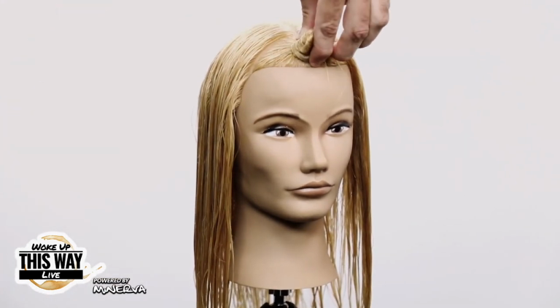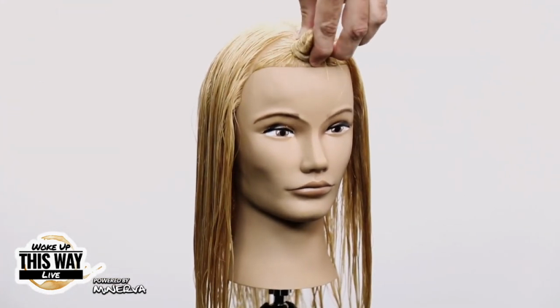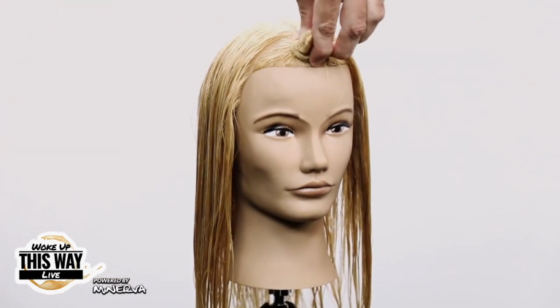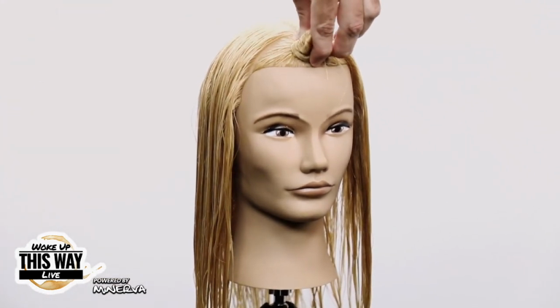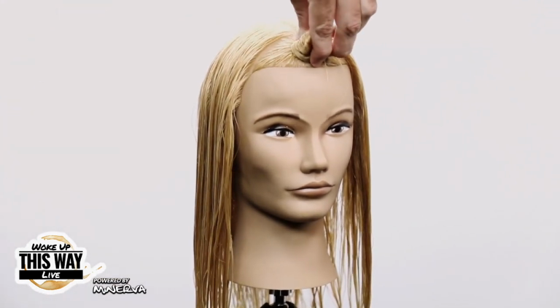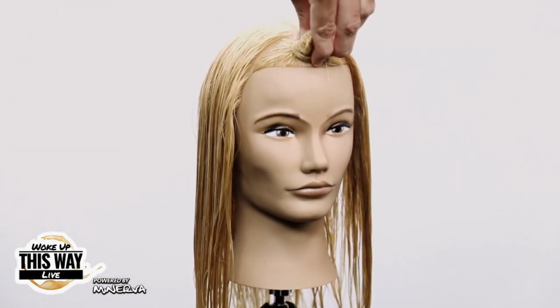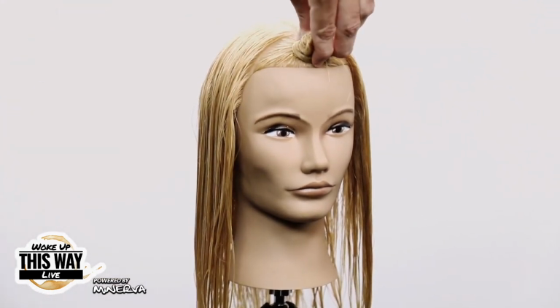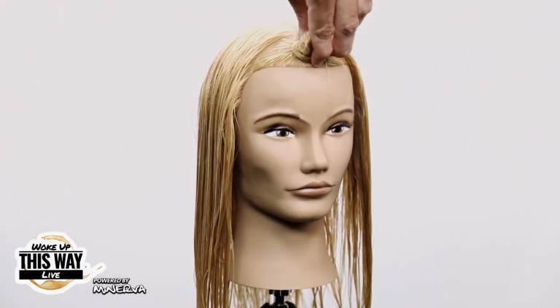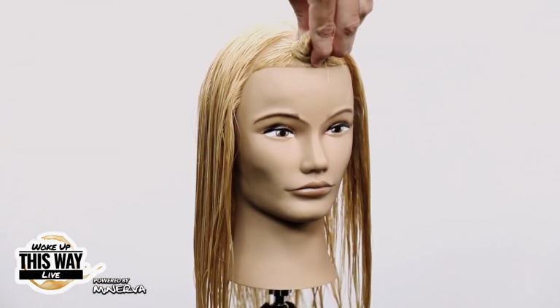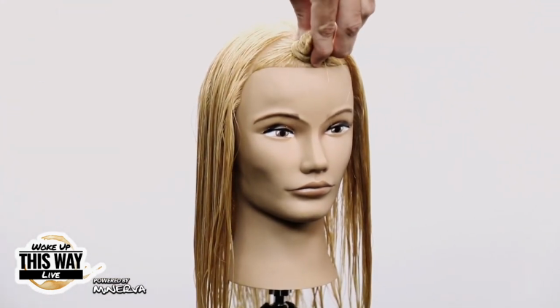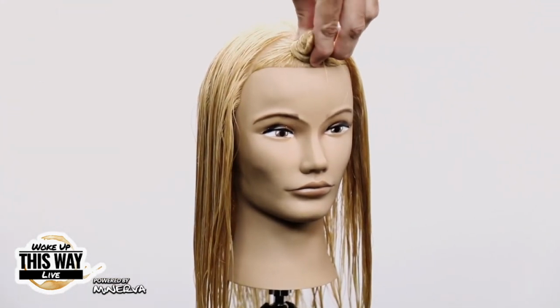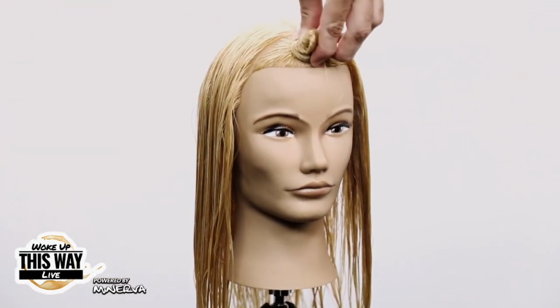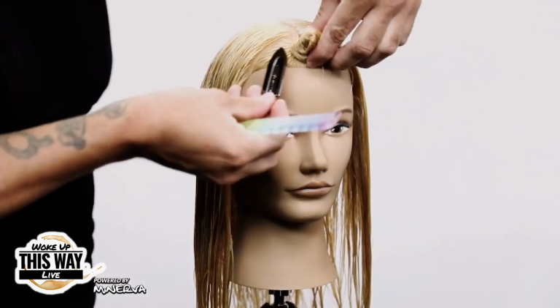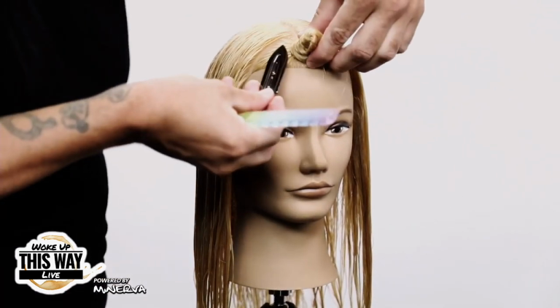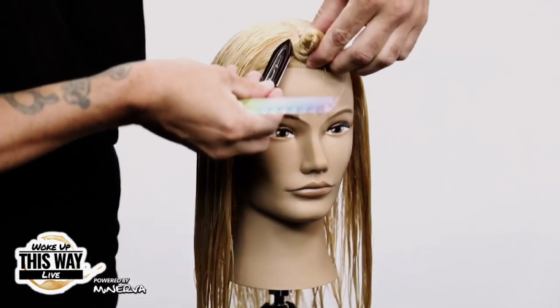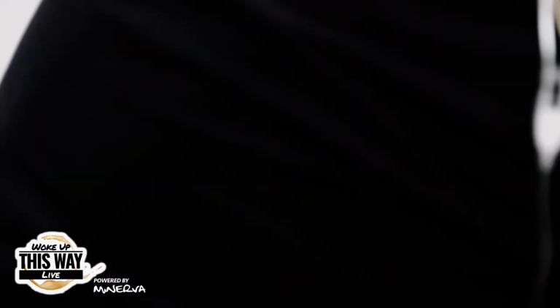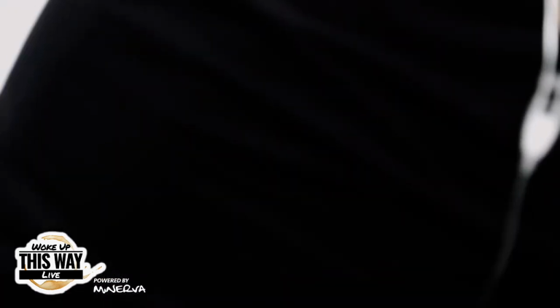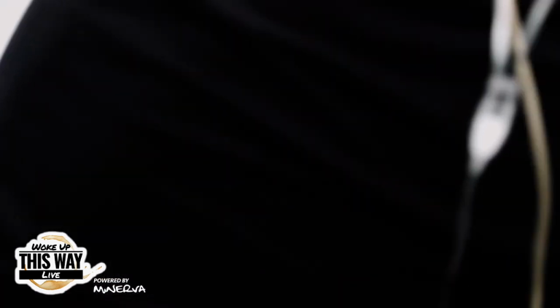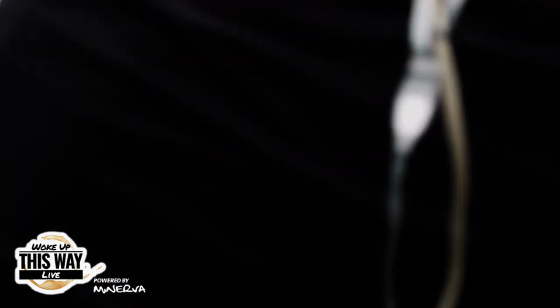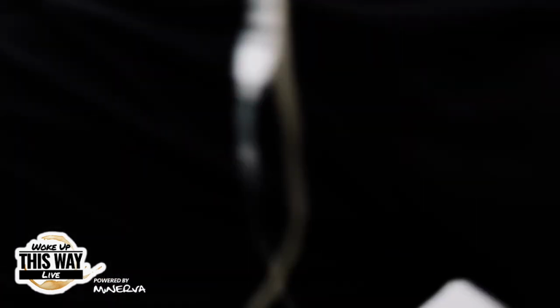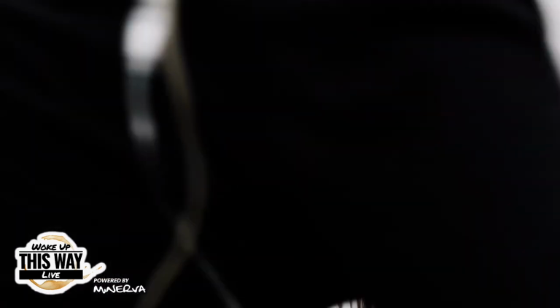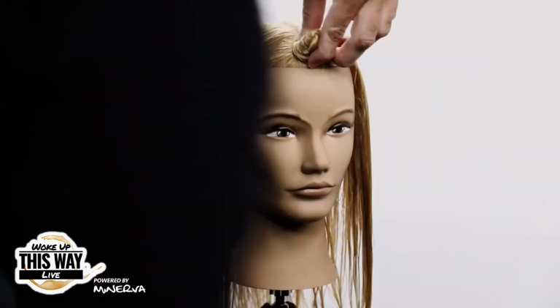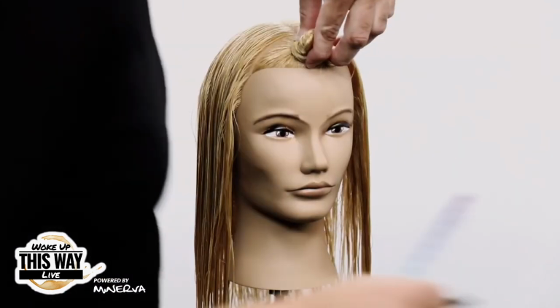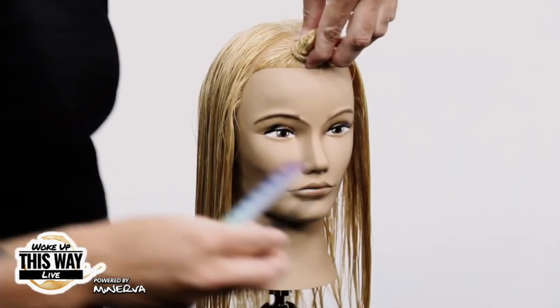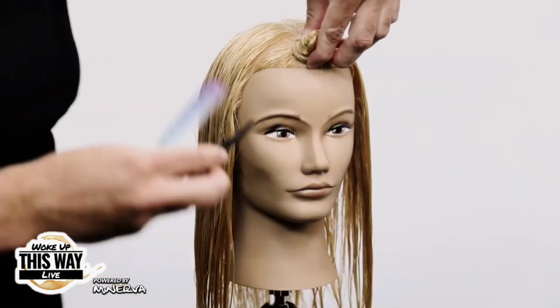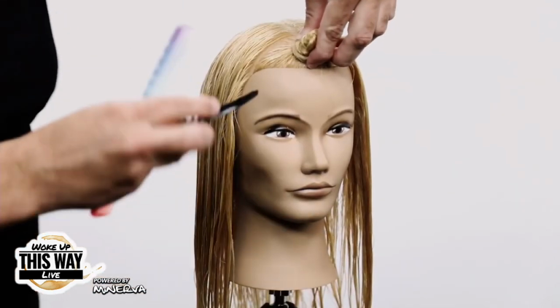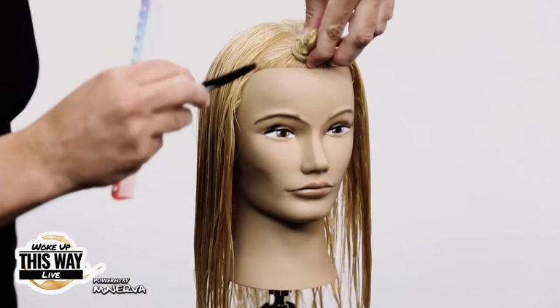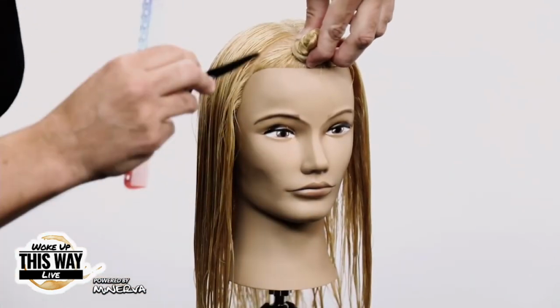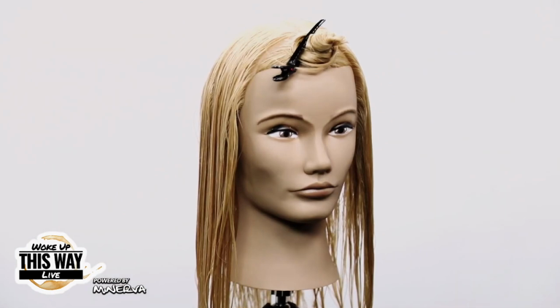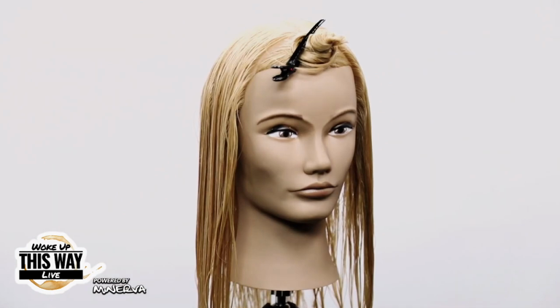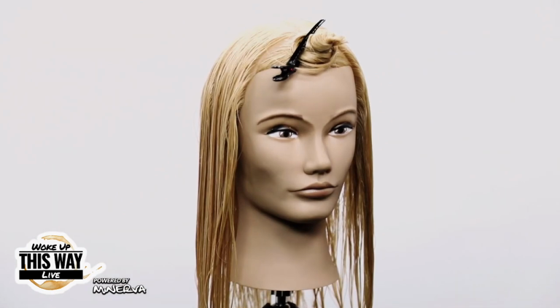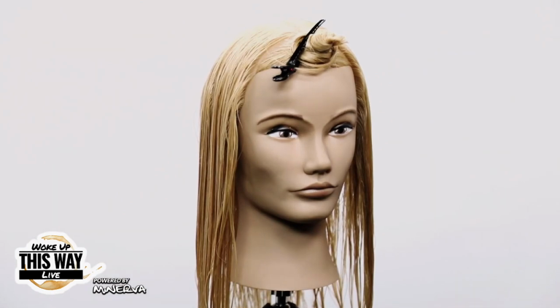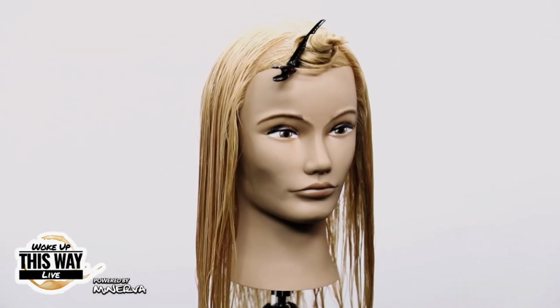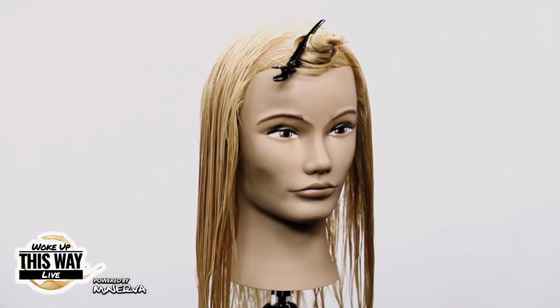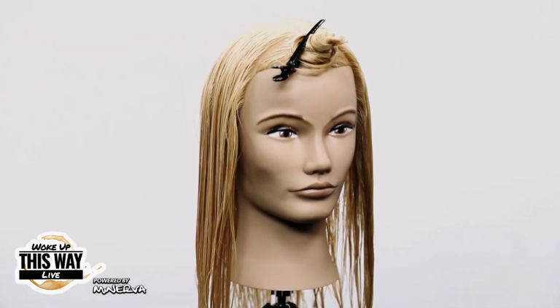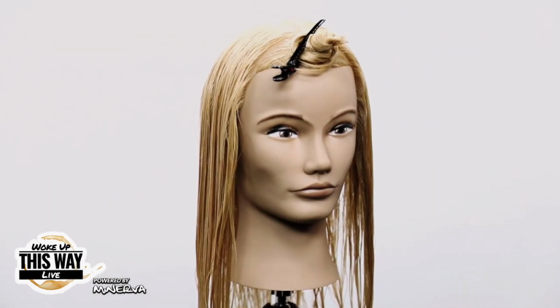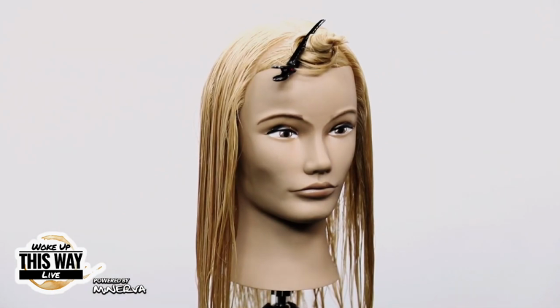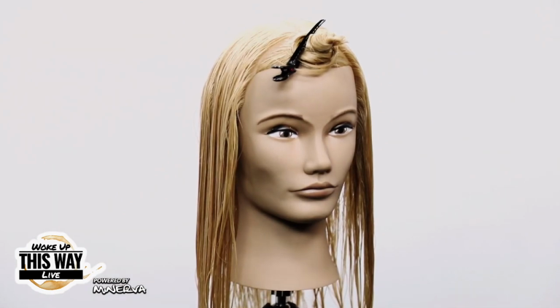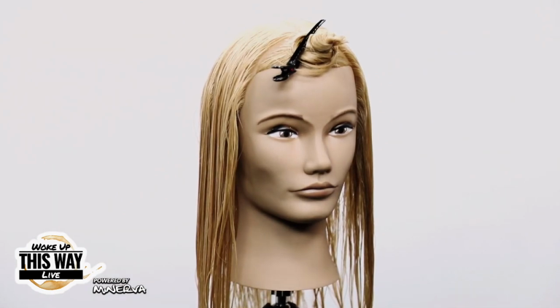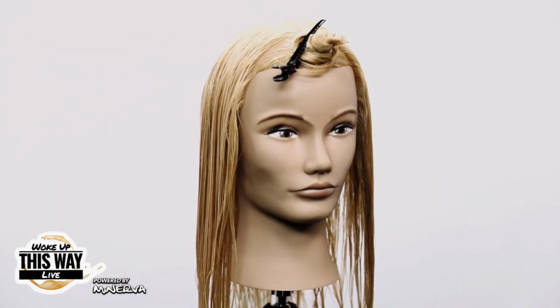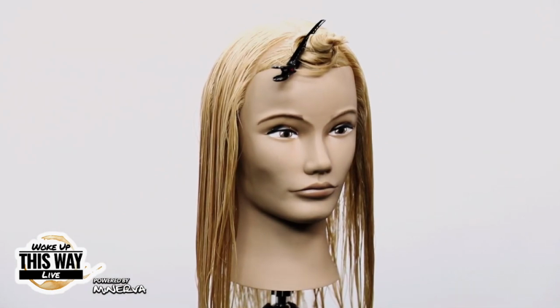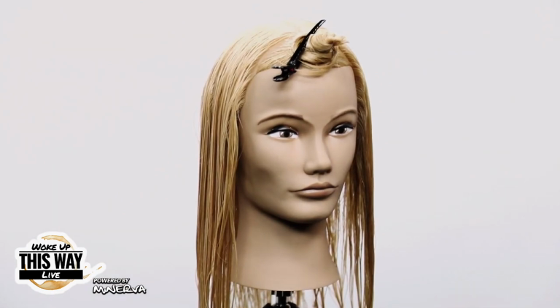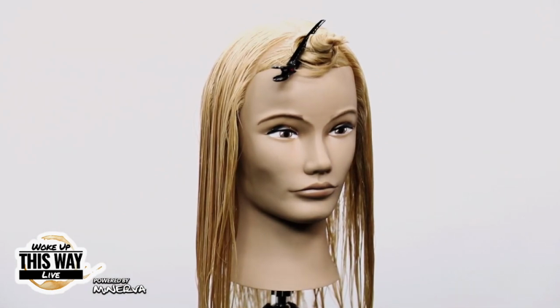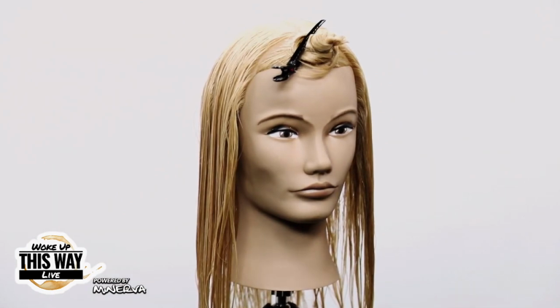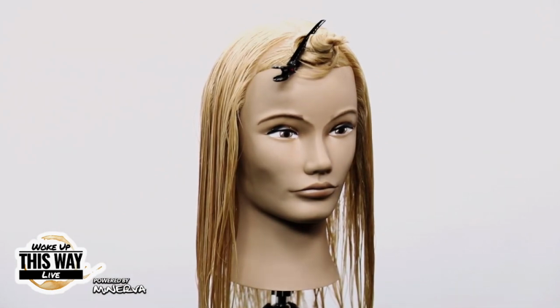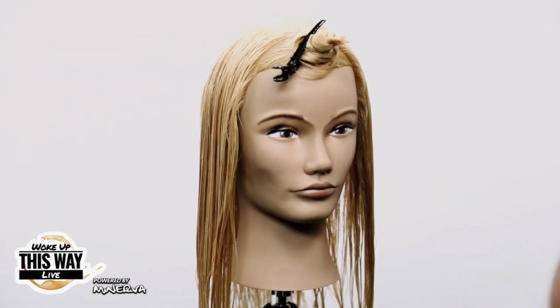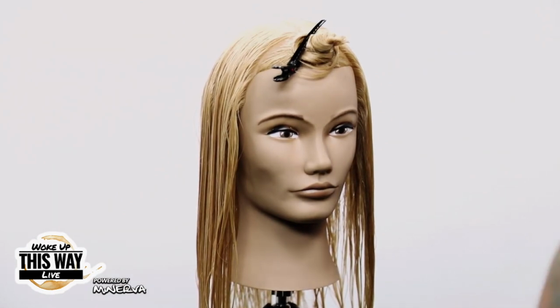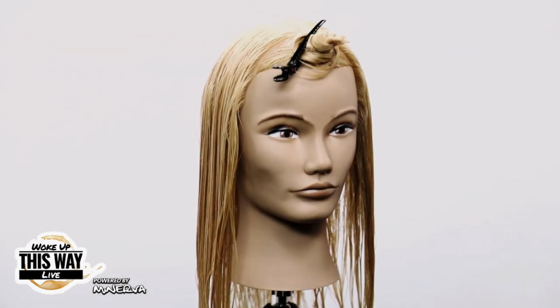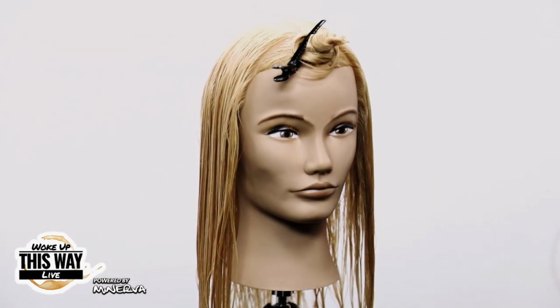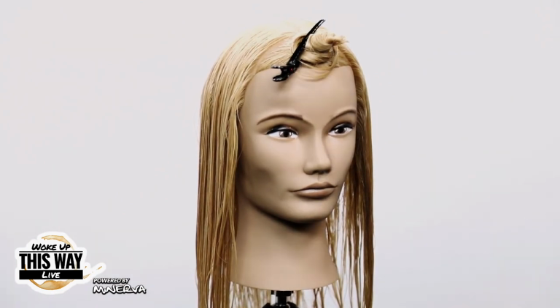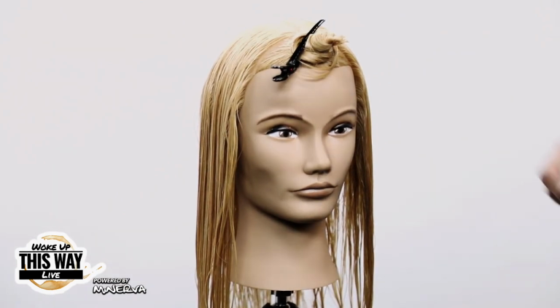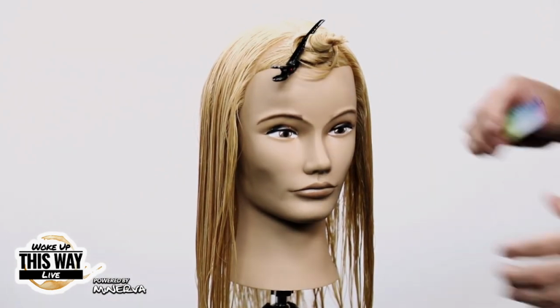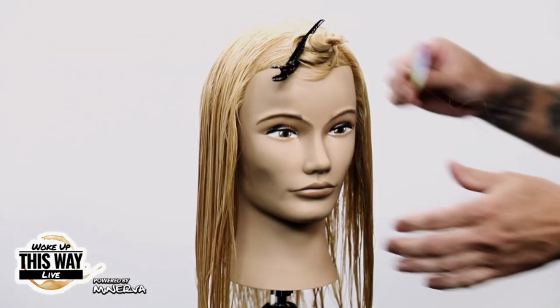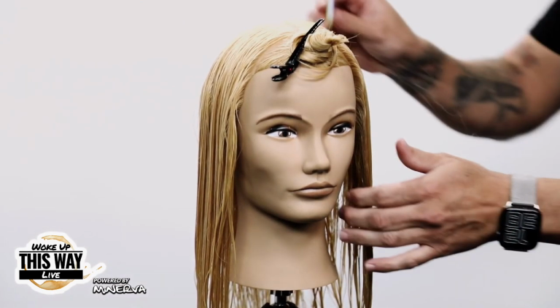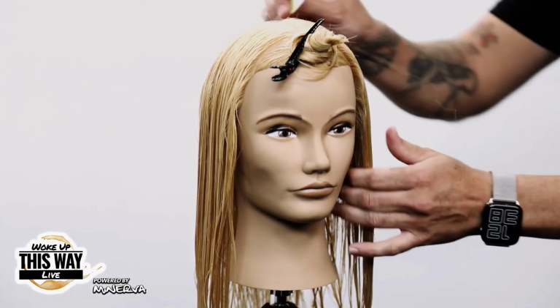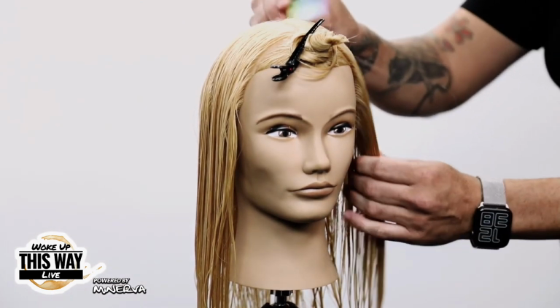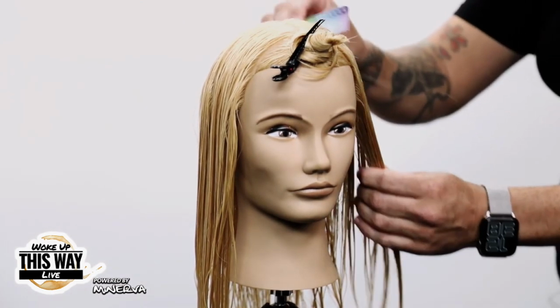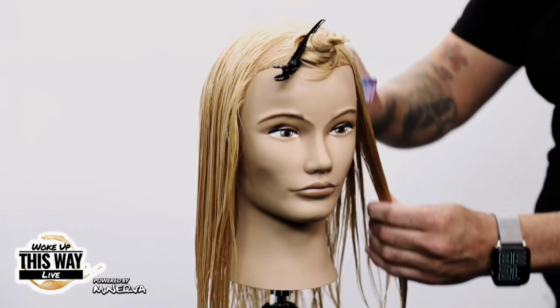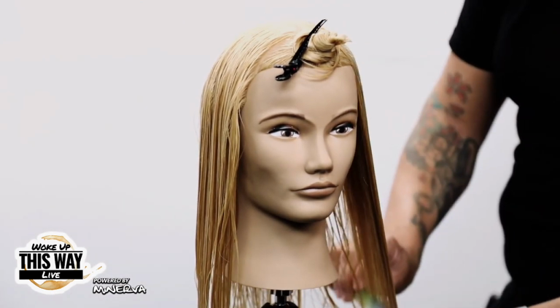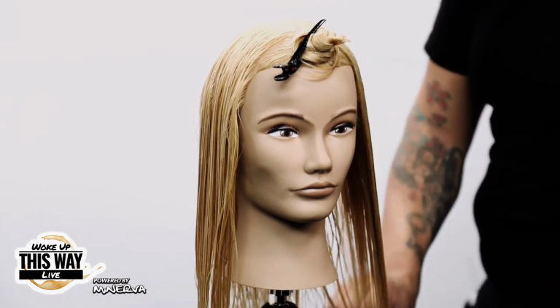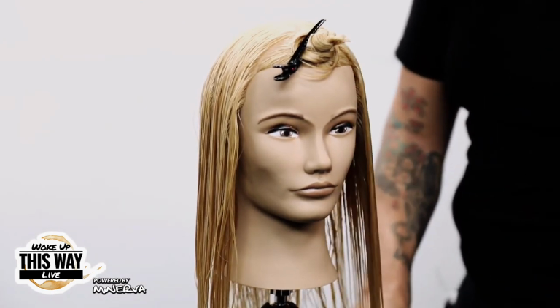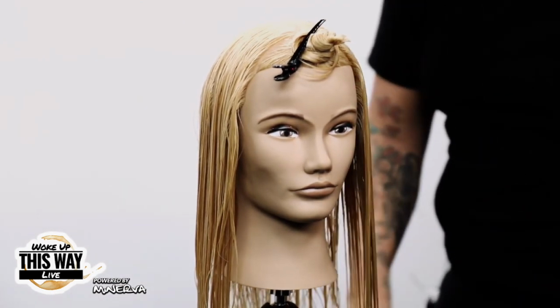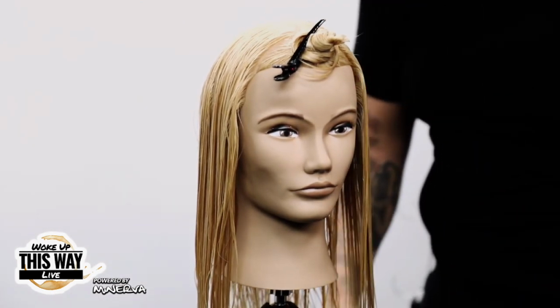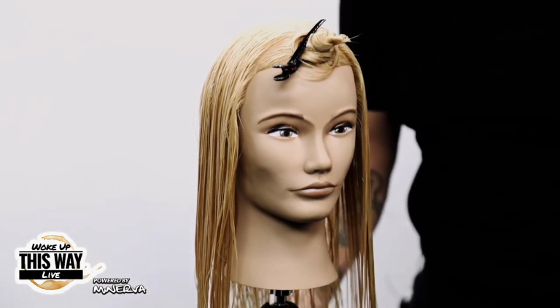Textured bang shag — should we cut a textured bang? Yes. A textured shag. Yes.